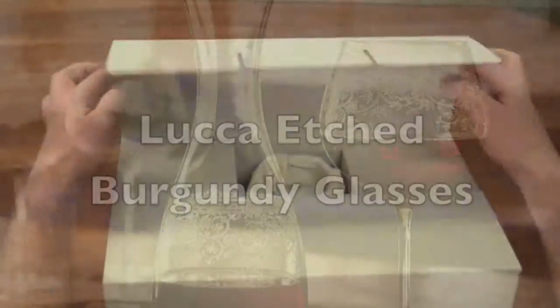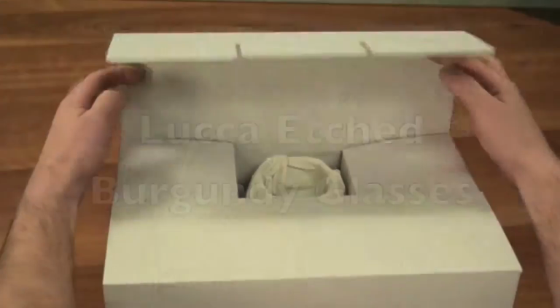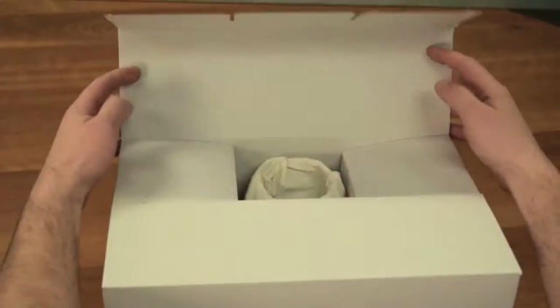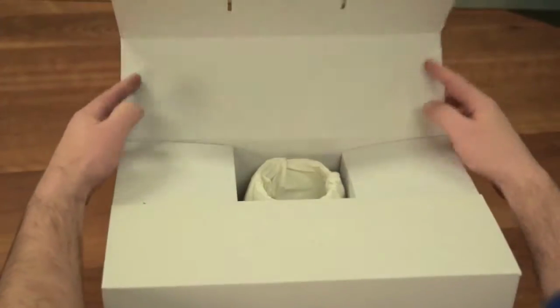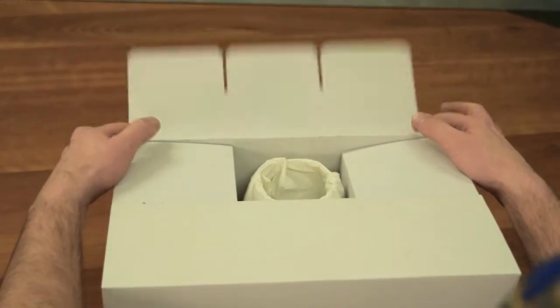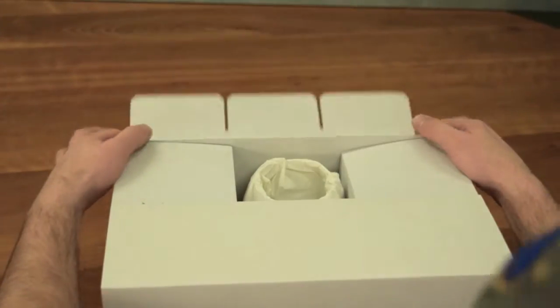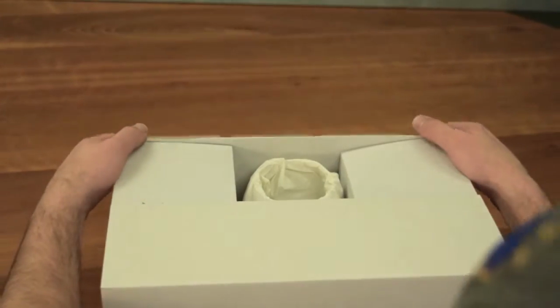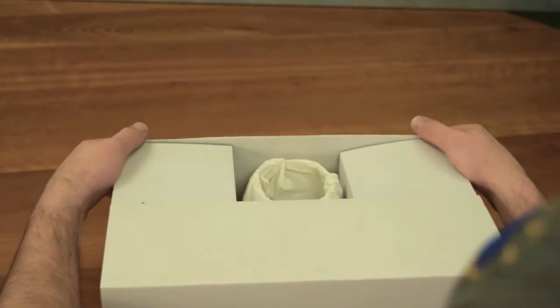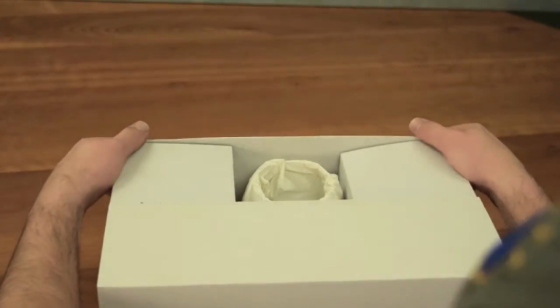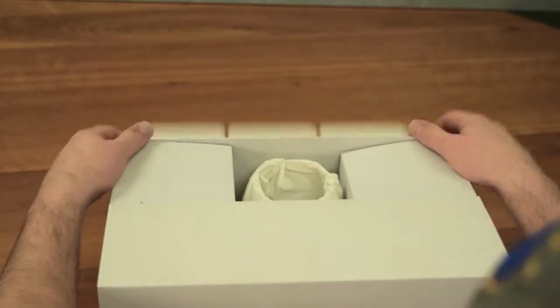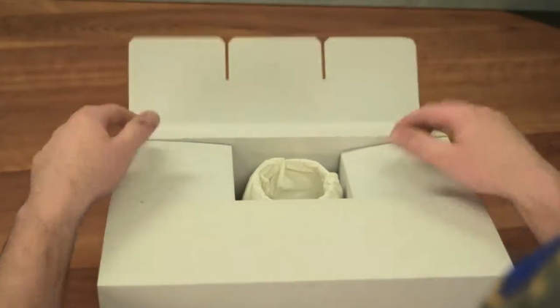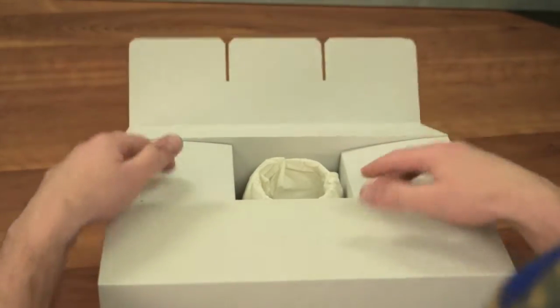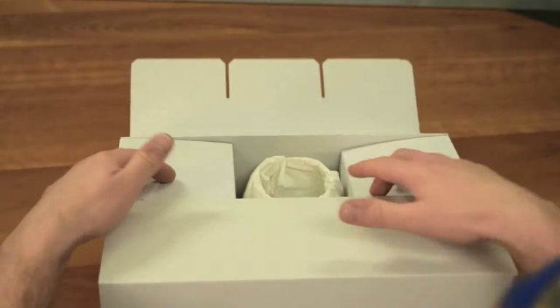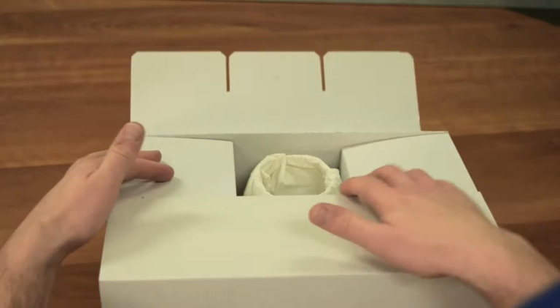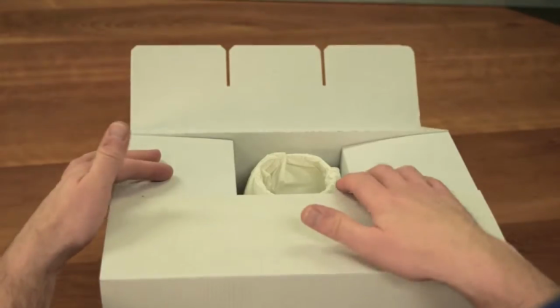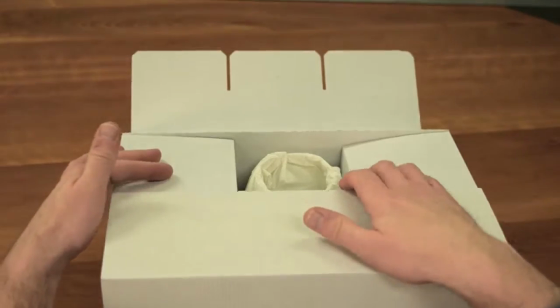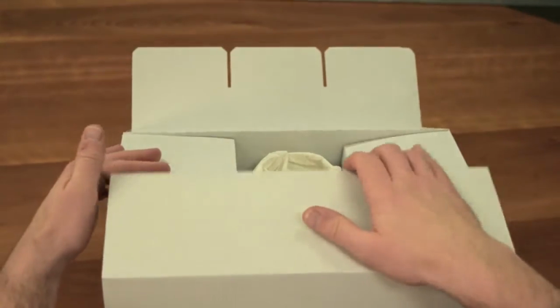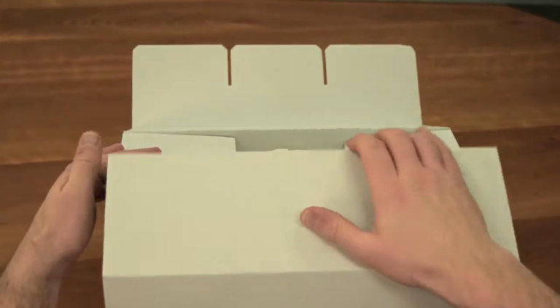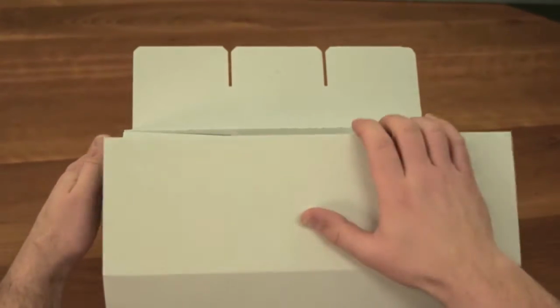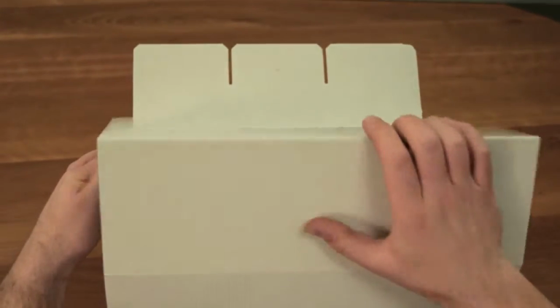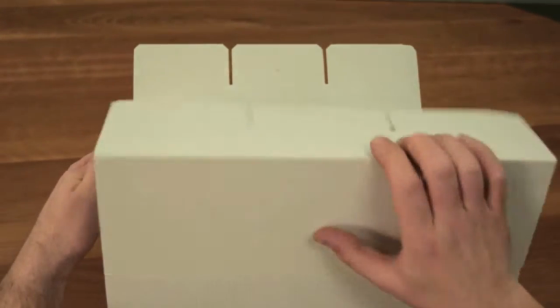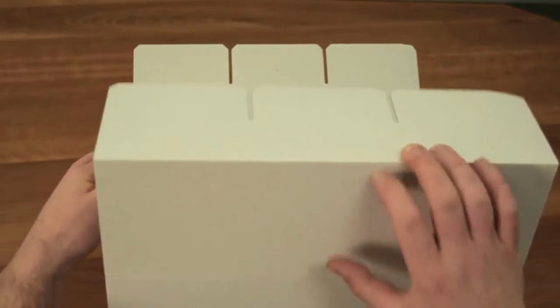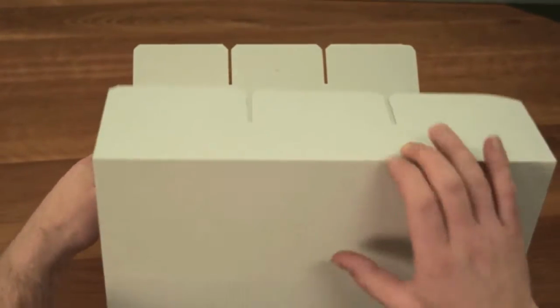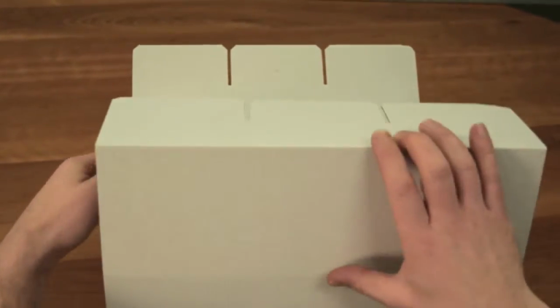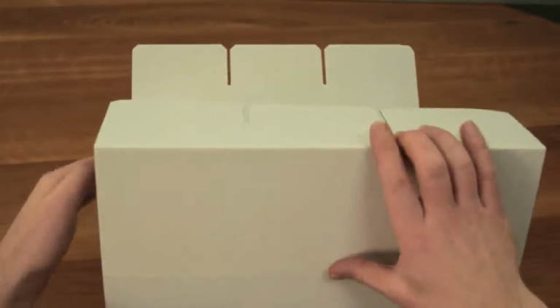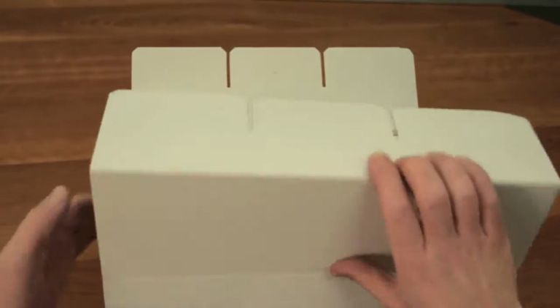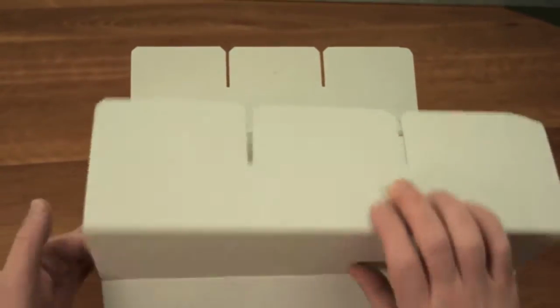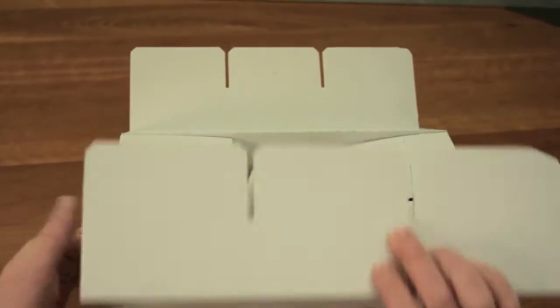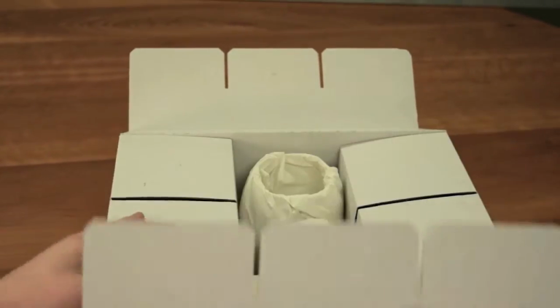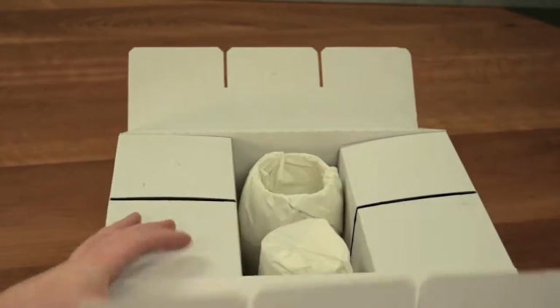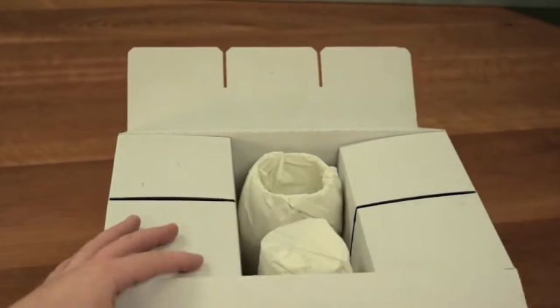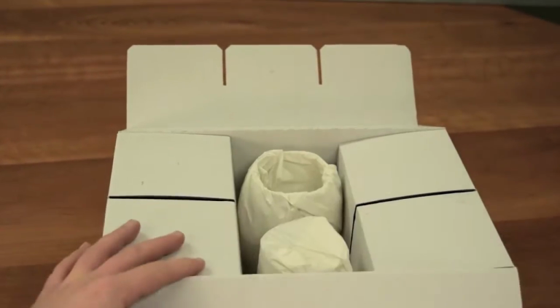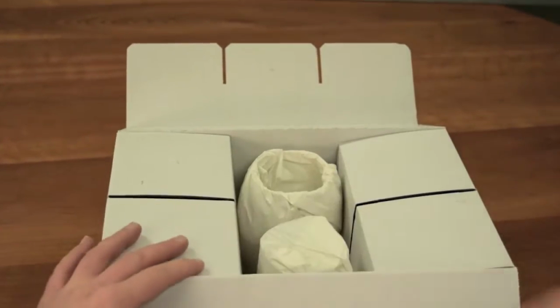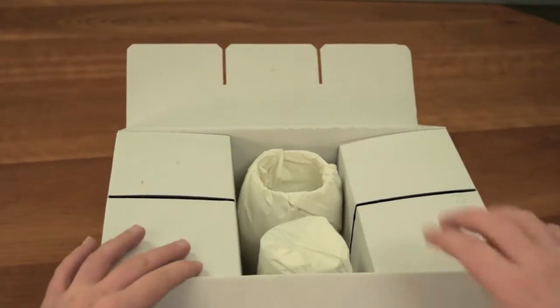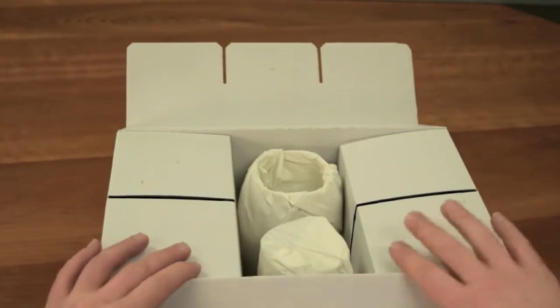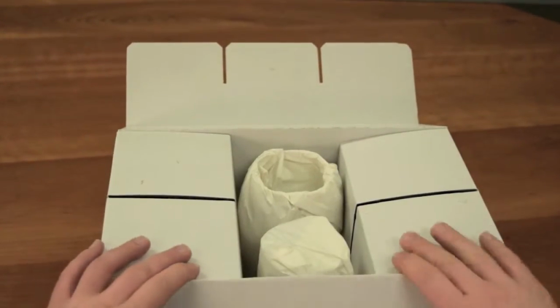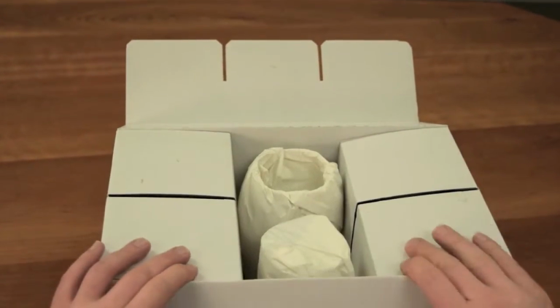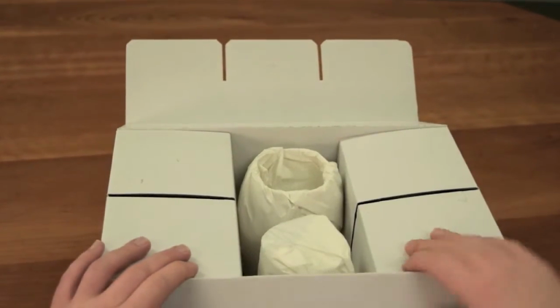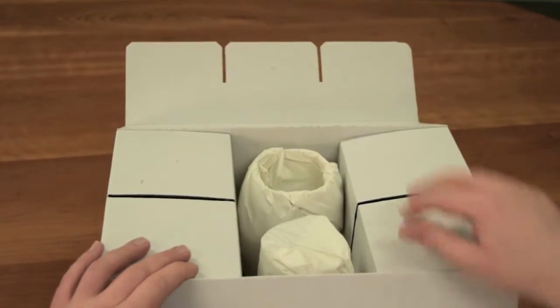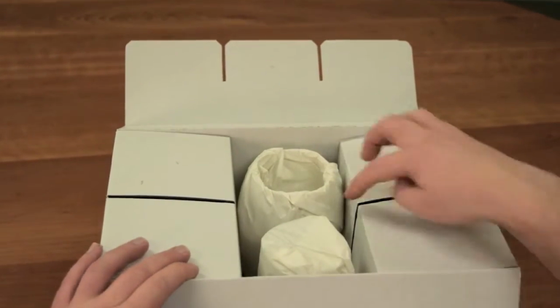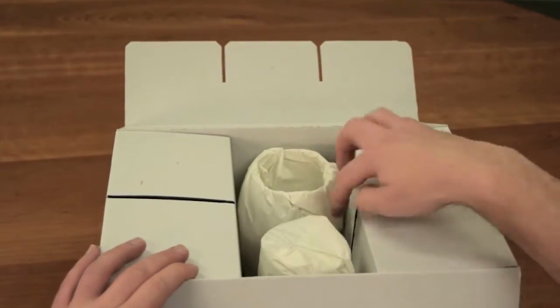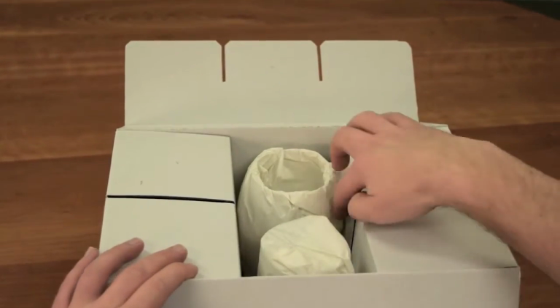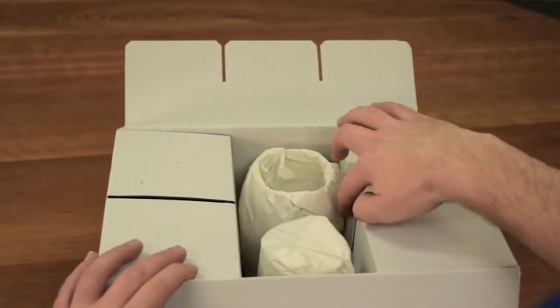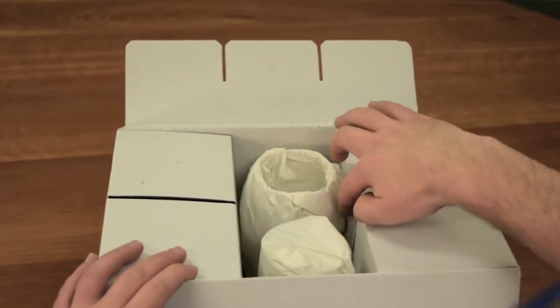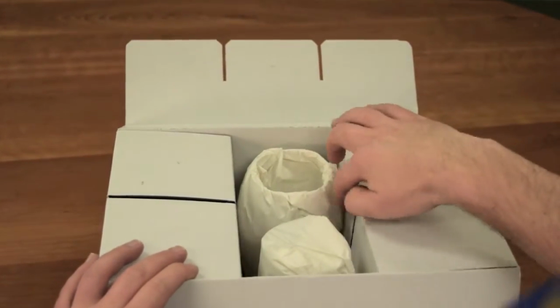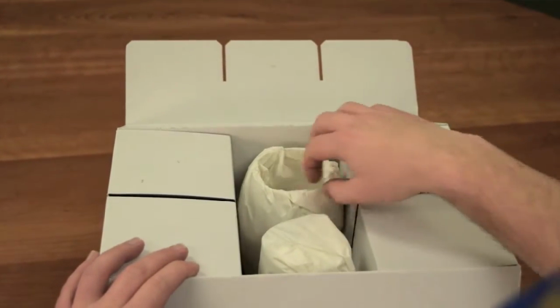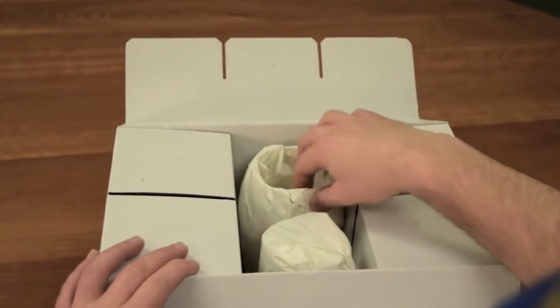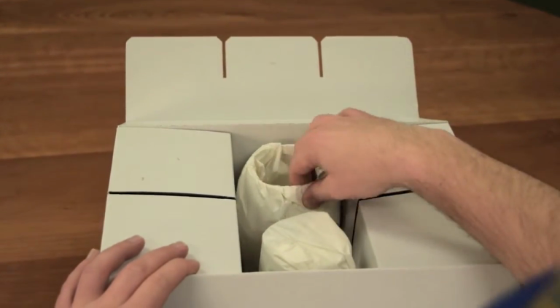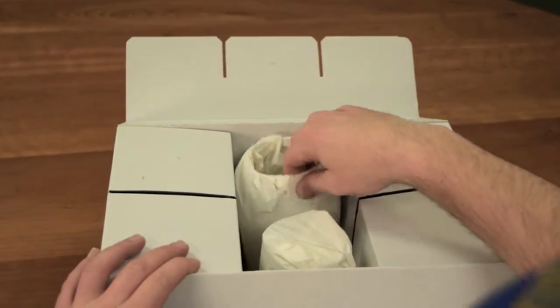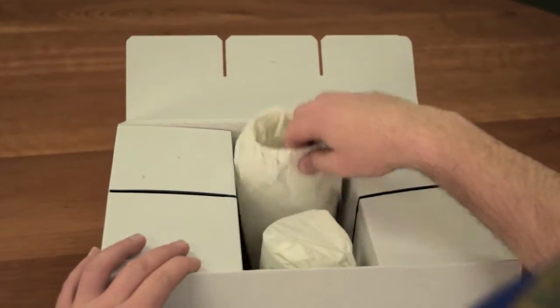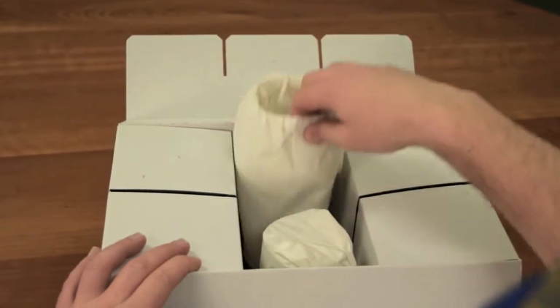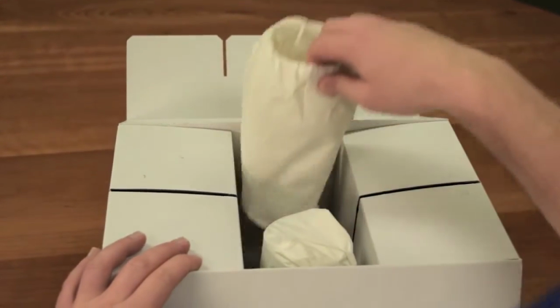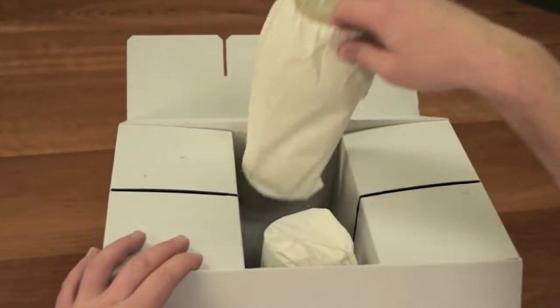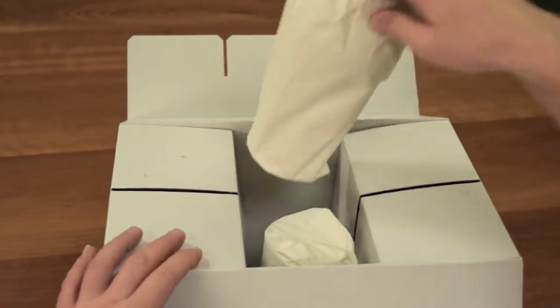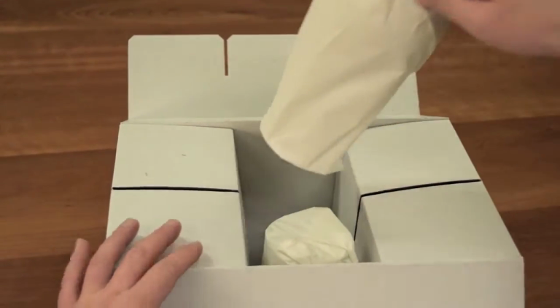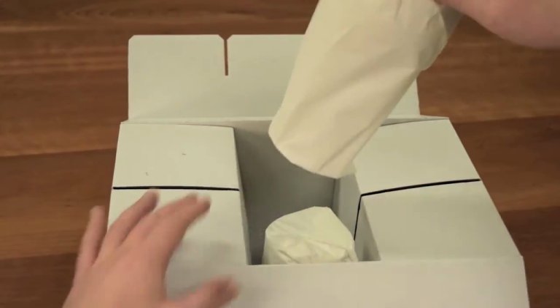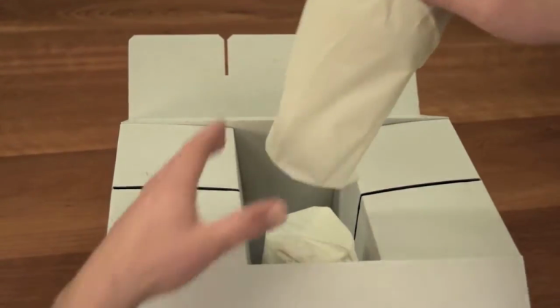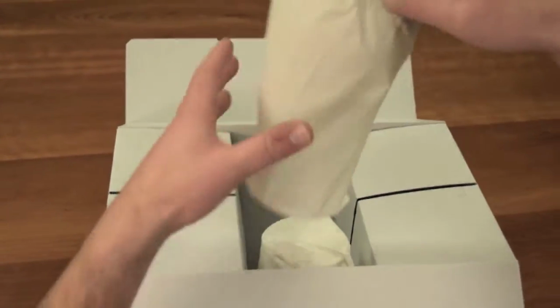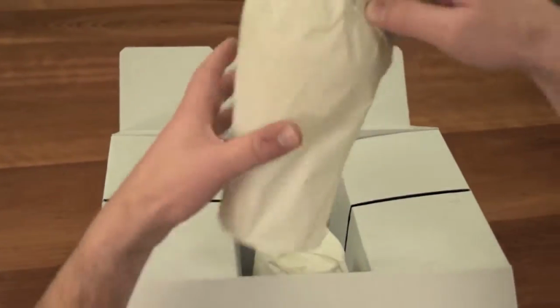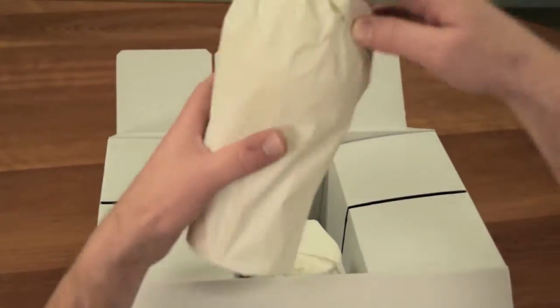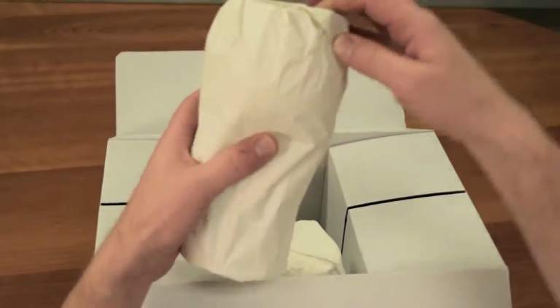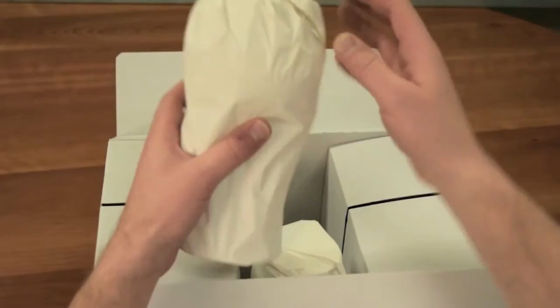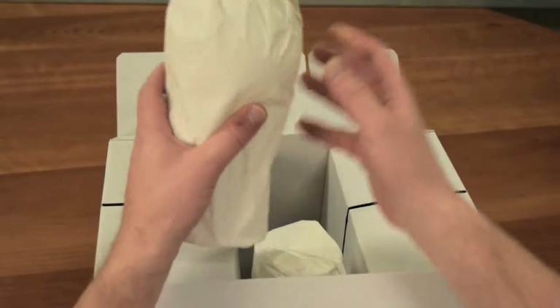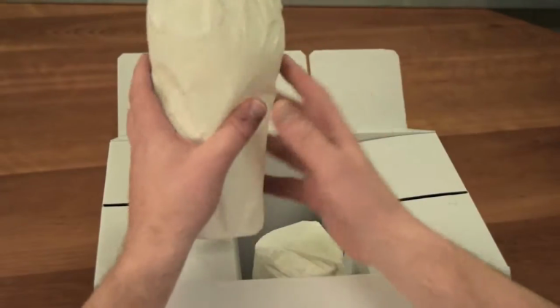Luka etched burgundy glasses are imported from Europe. Each glass is carefully separated and wrapped, and the box is easy to open.